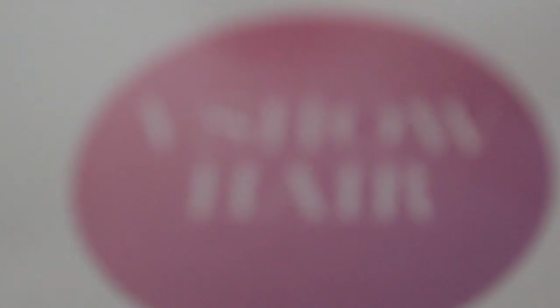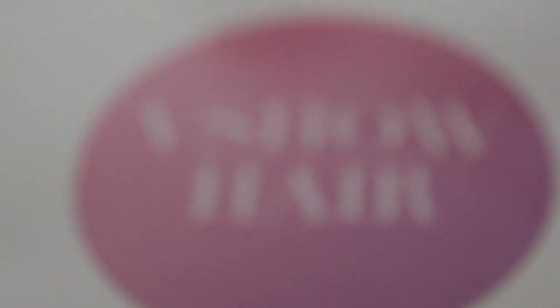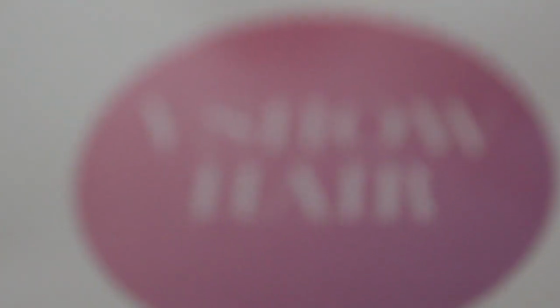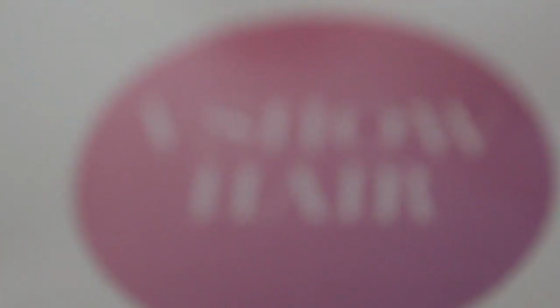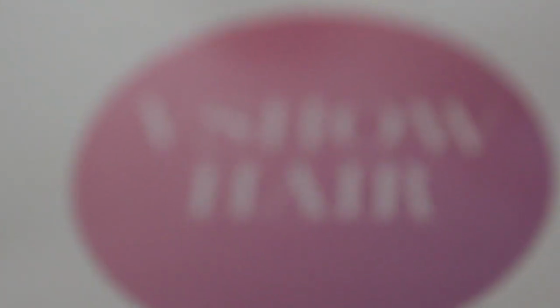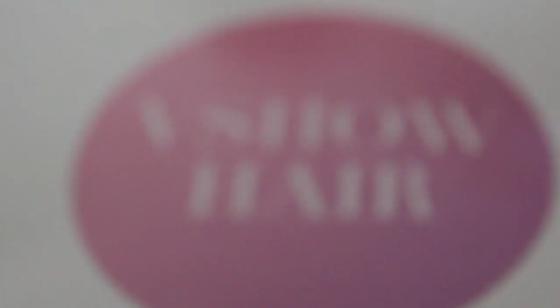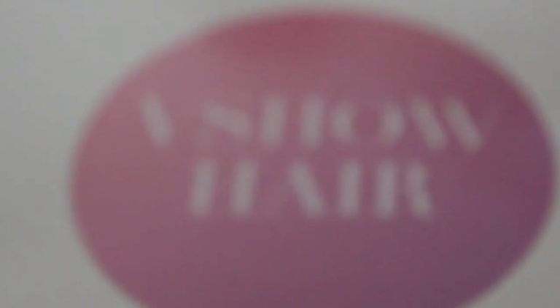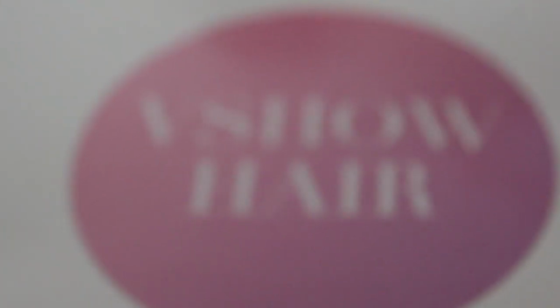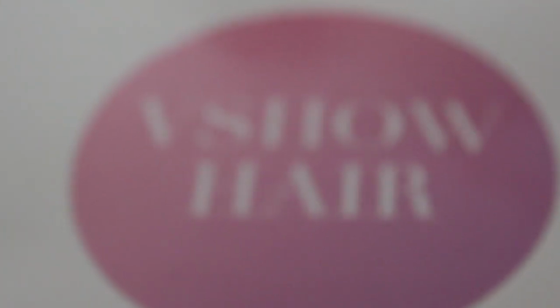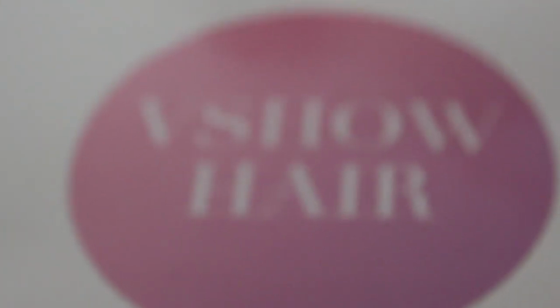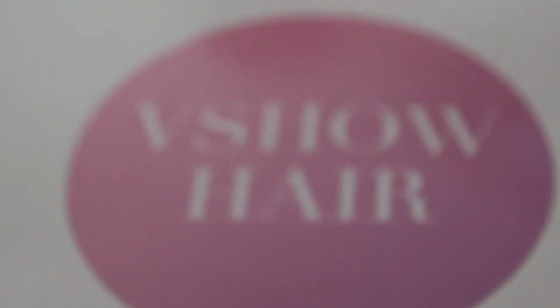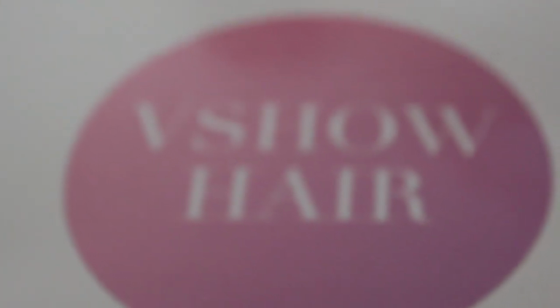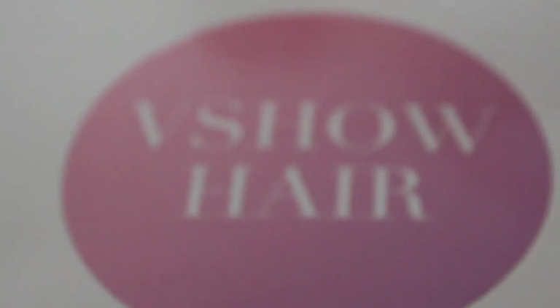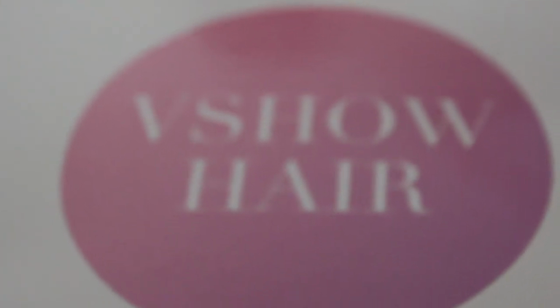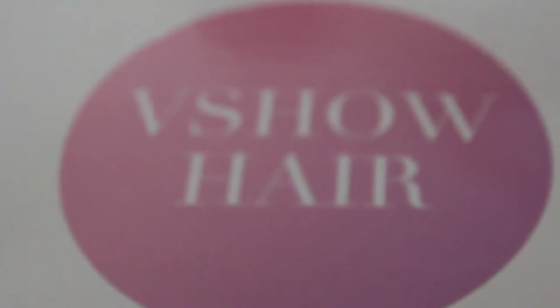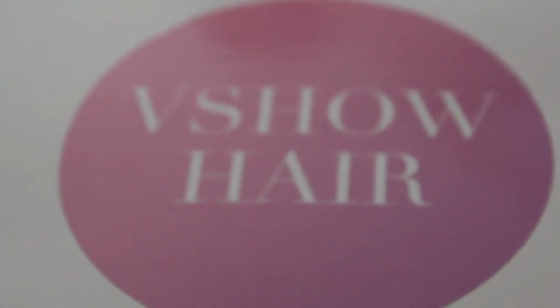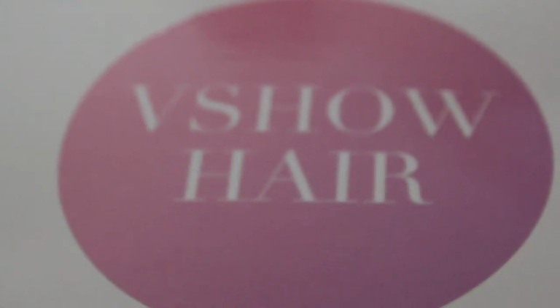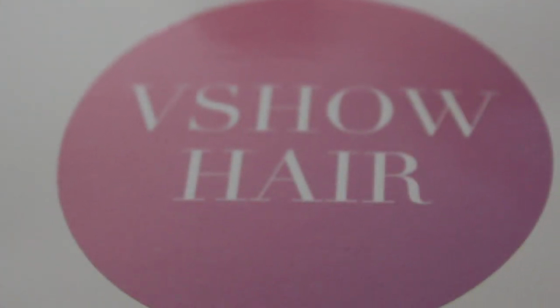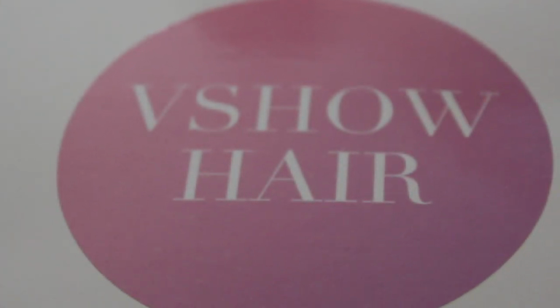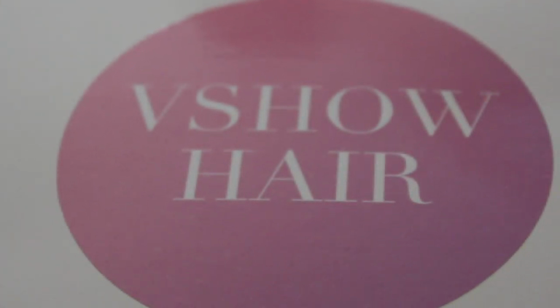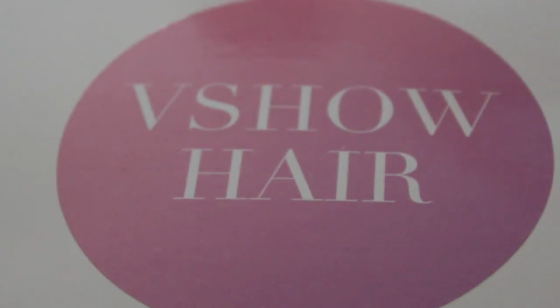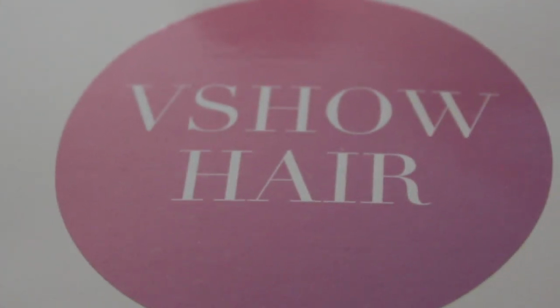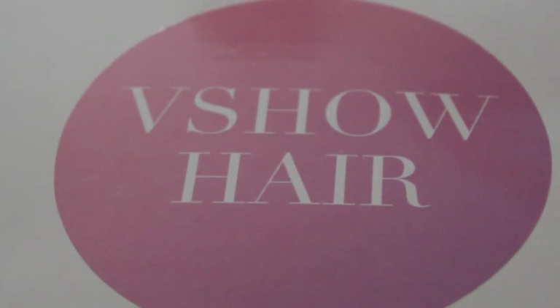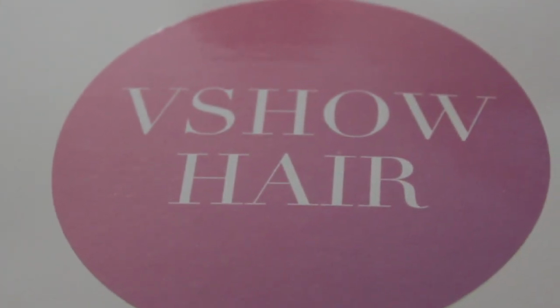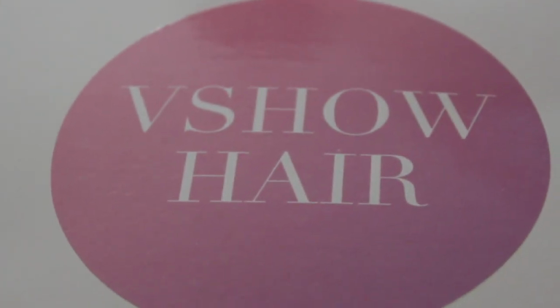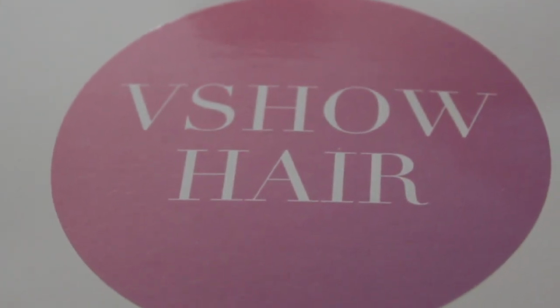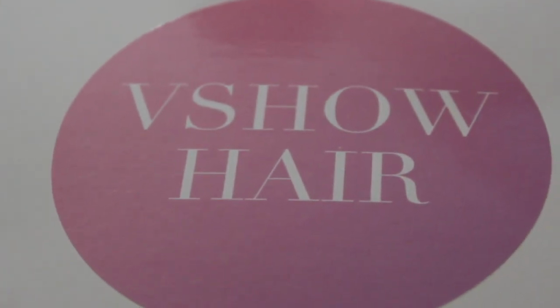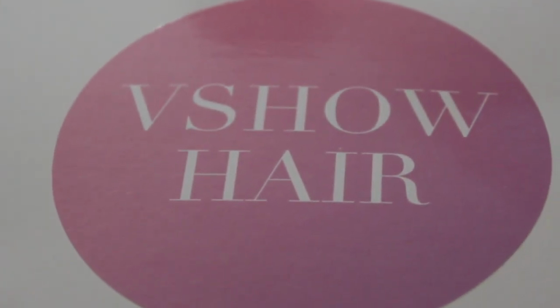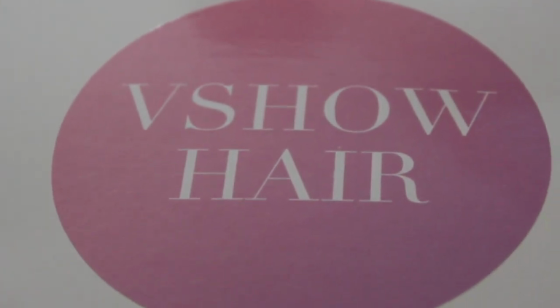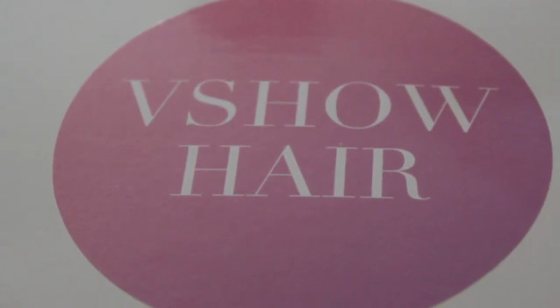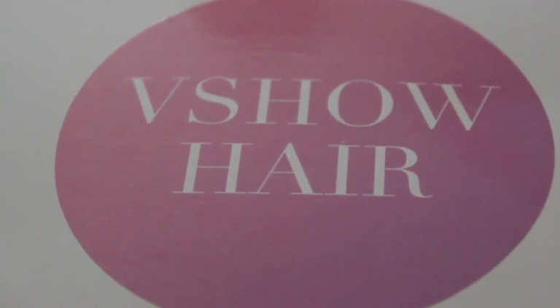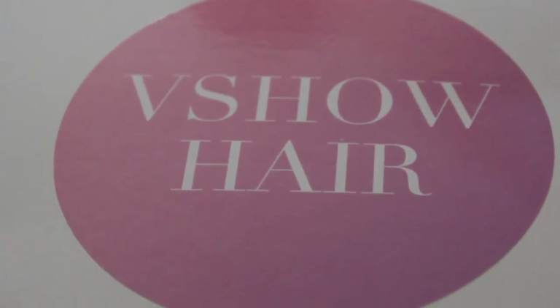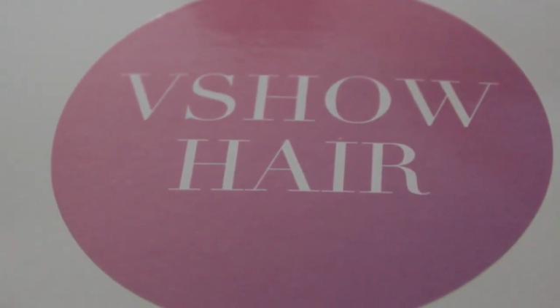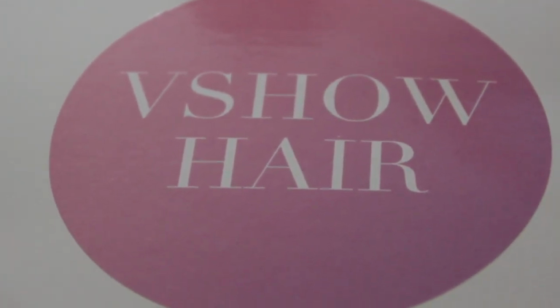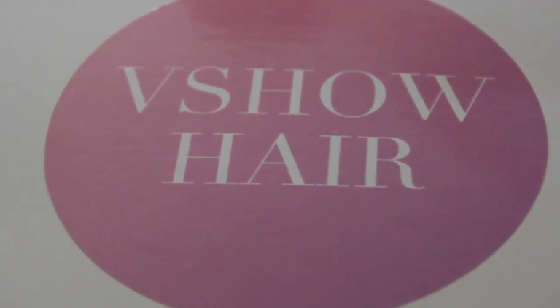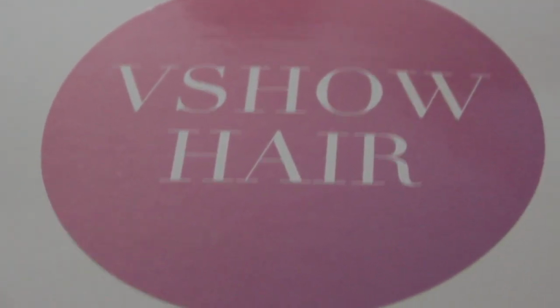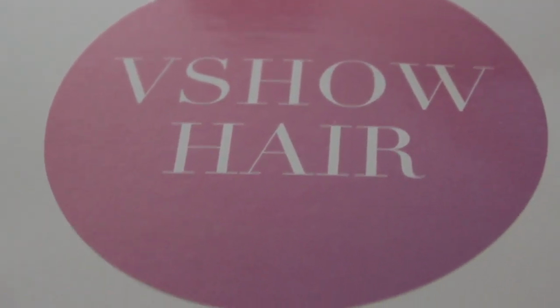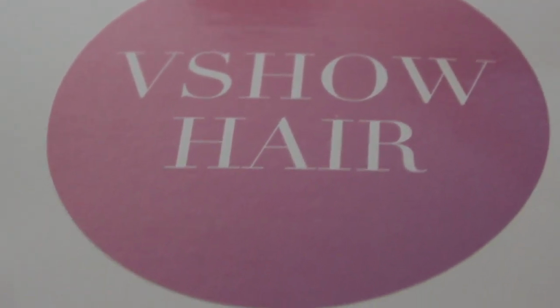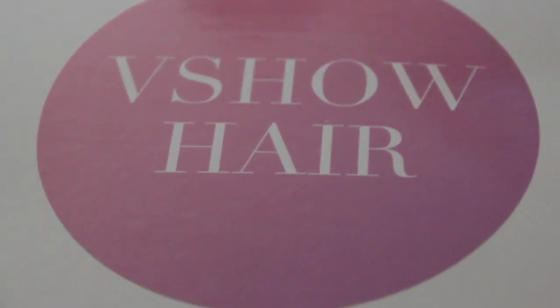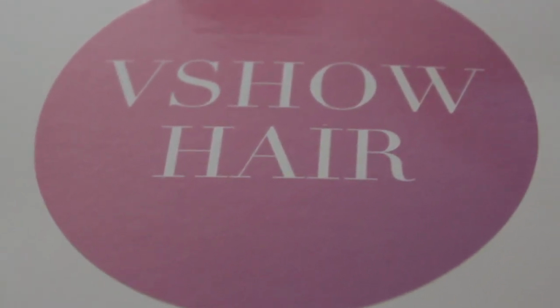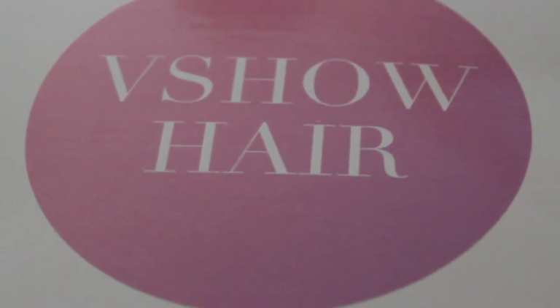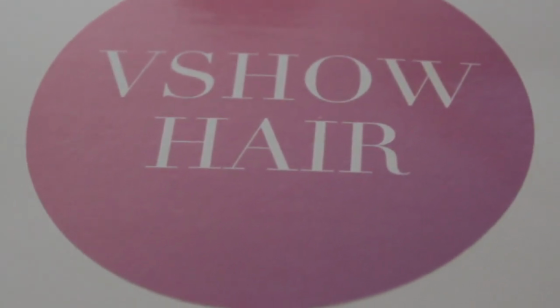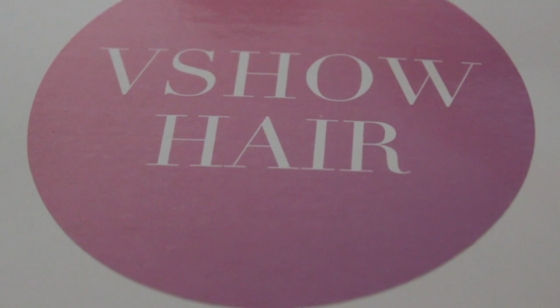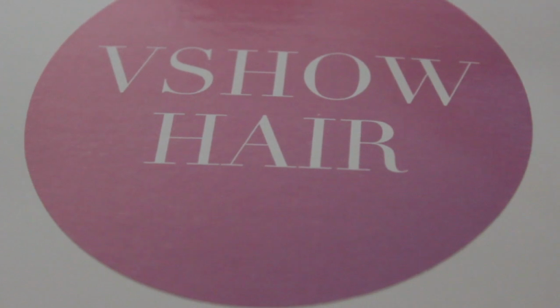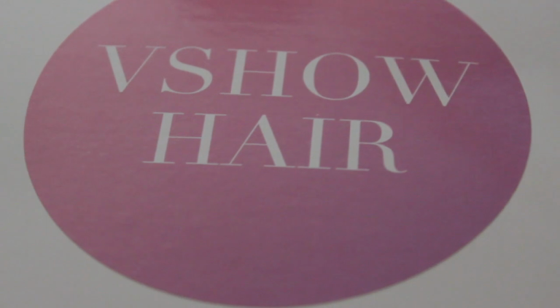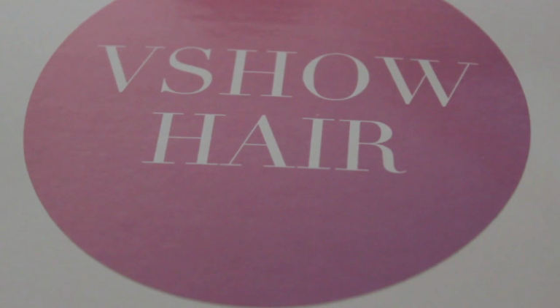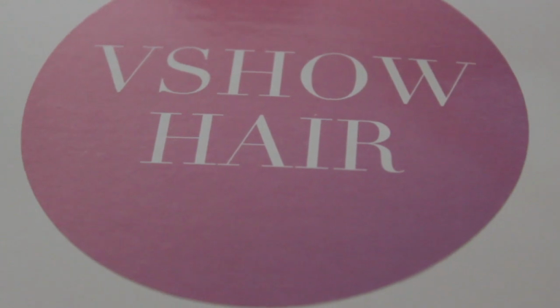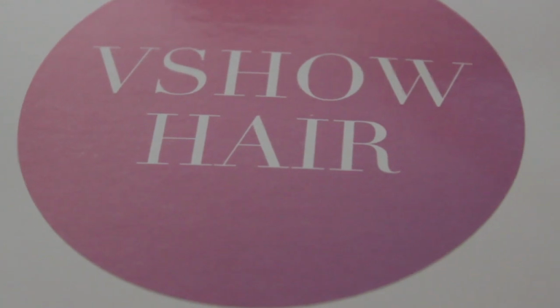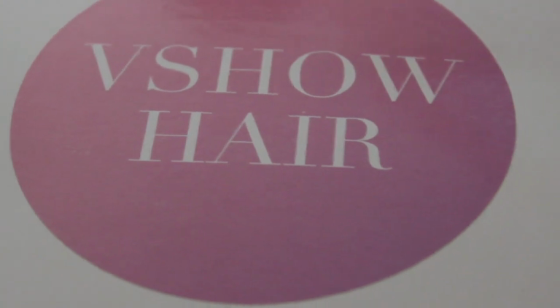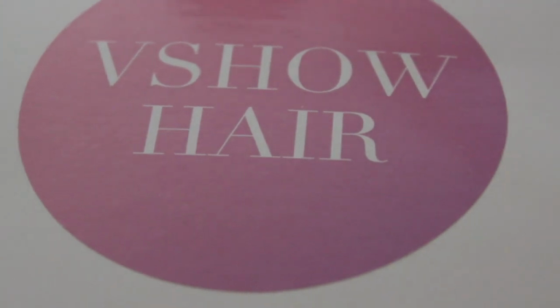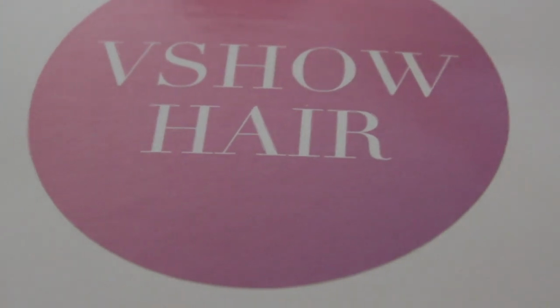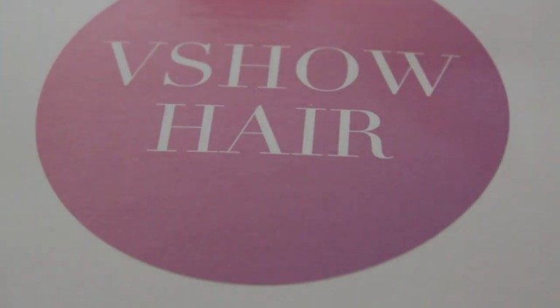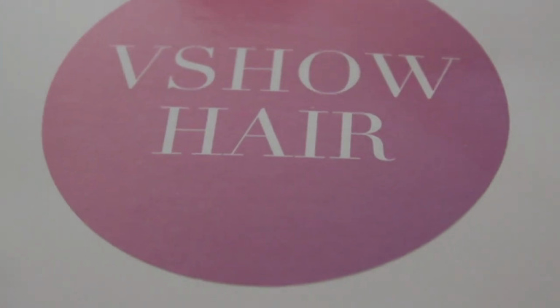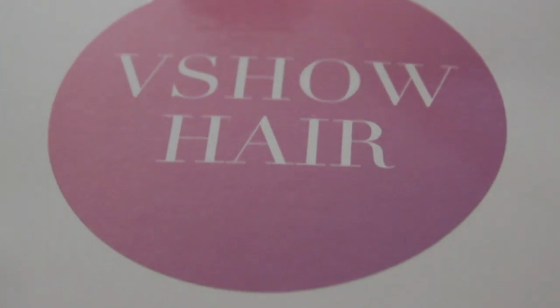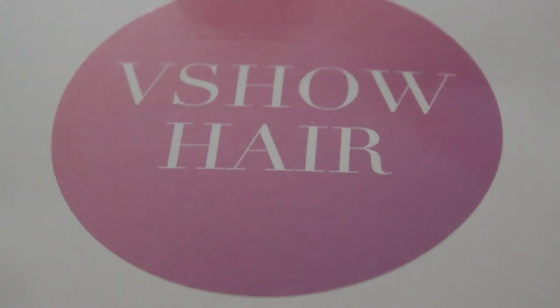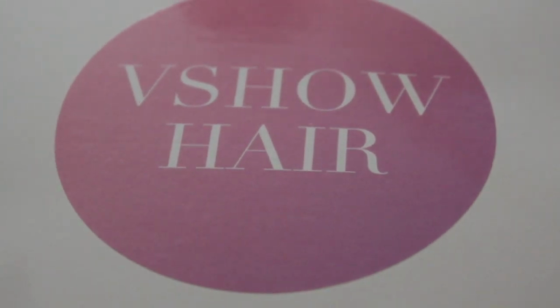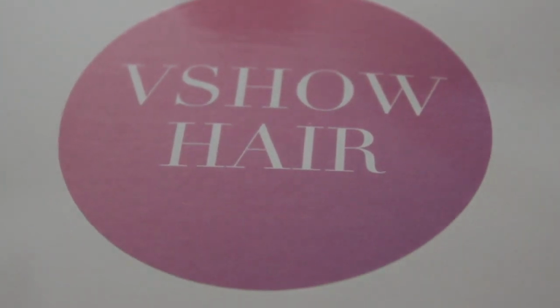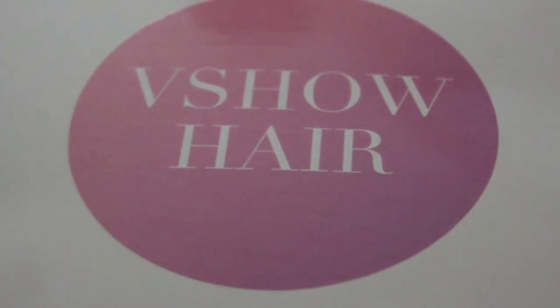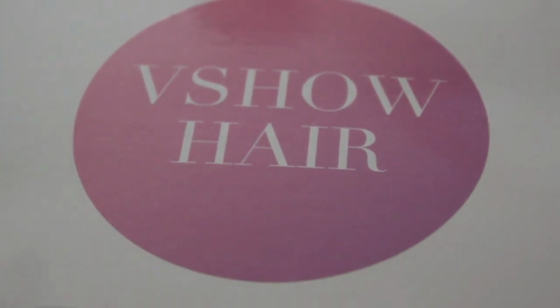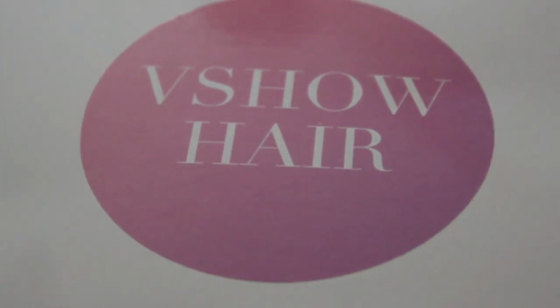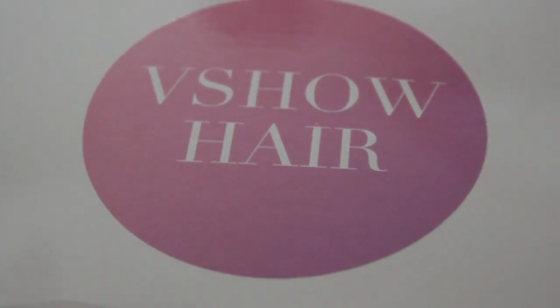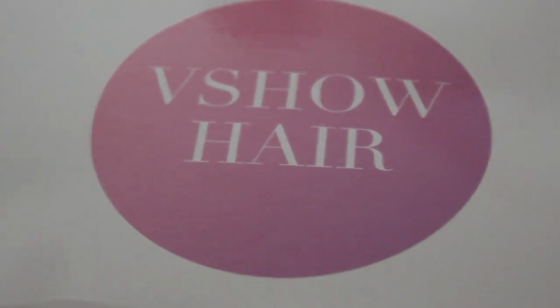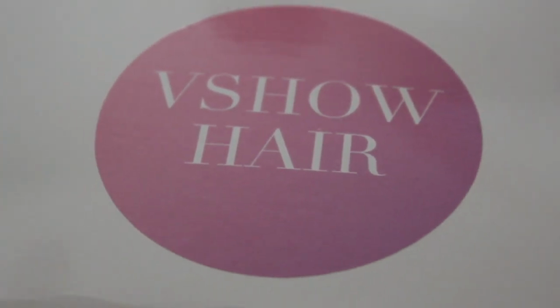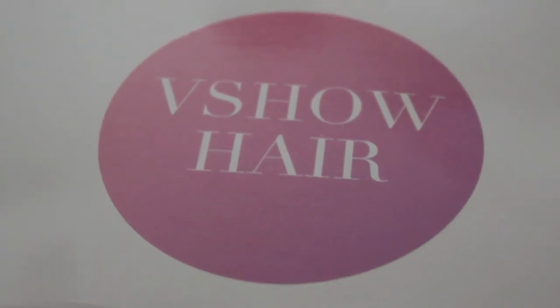What is up beautiful people? It's your good sis Gigi Jolie, Shawn Jolie, or The Empress — whichever one you prefer.